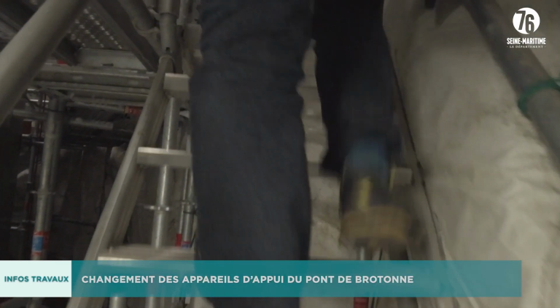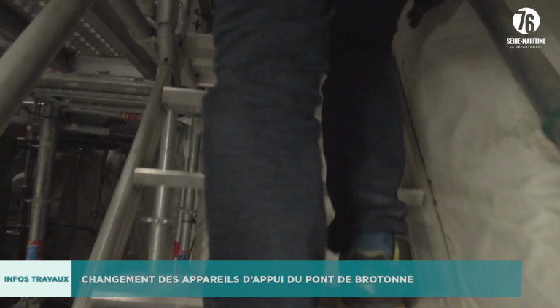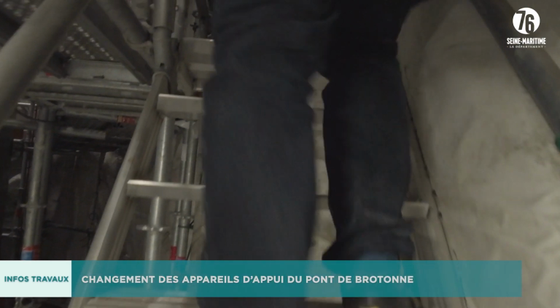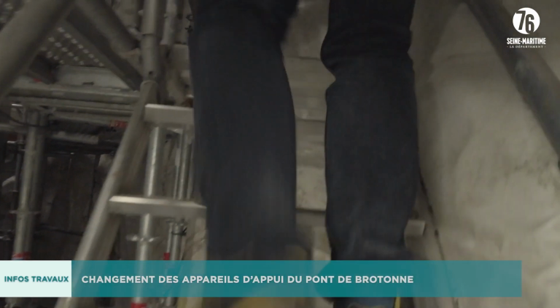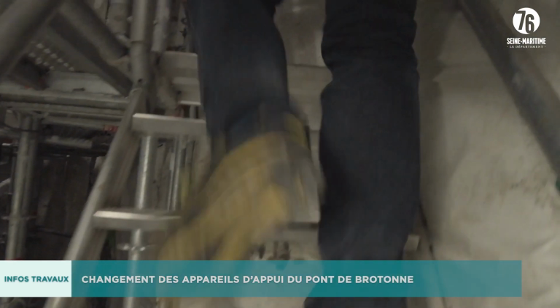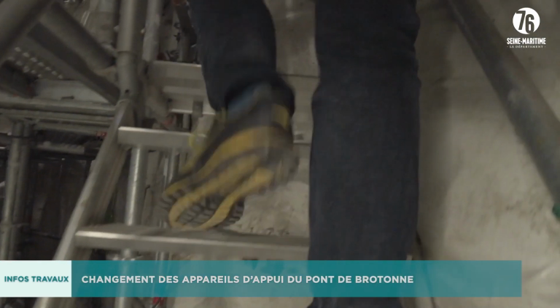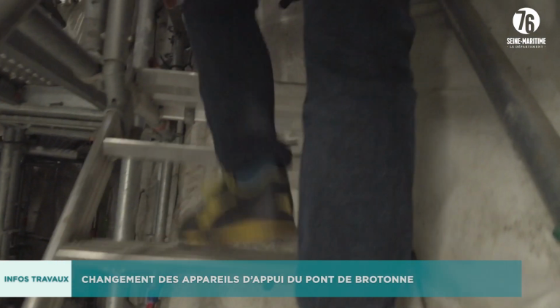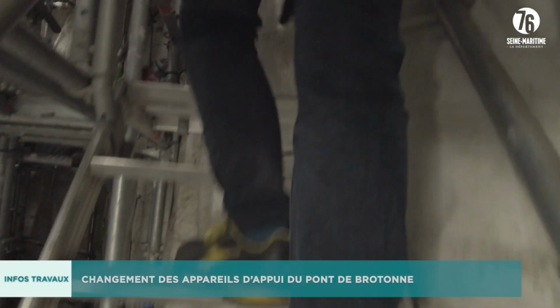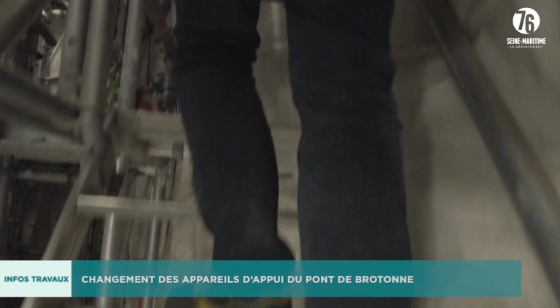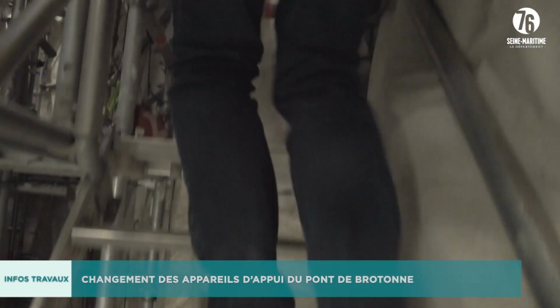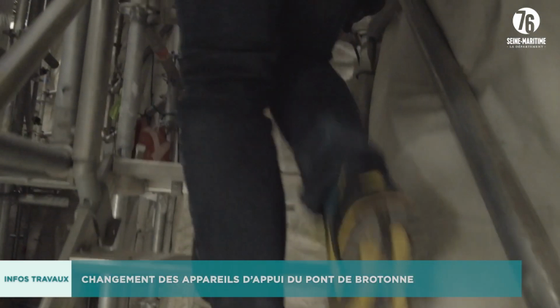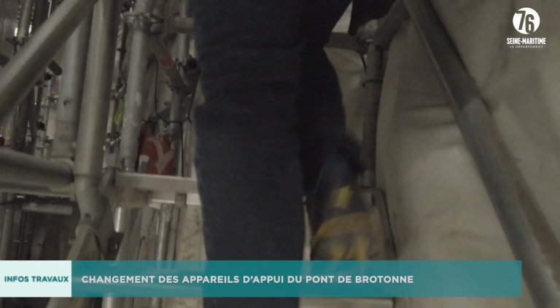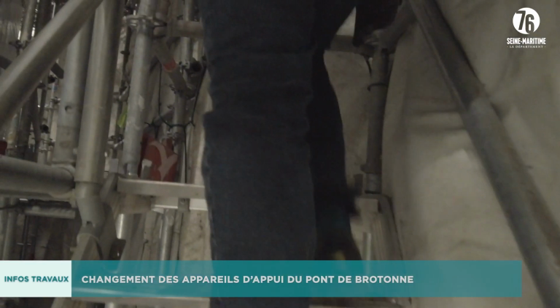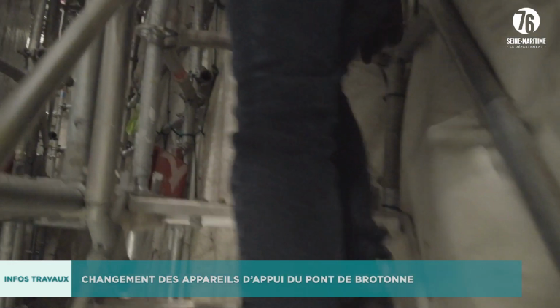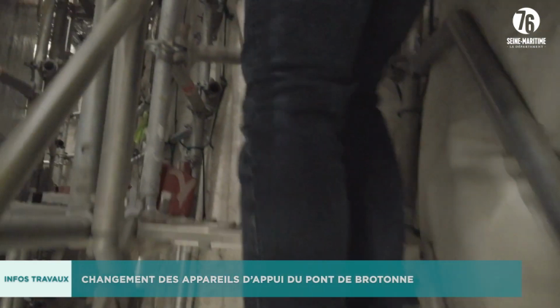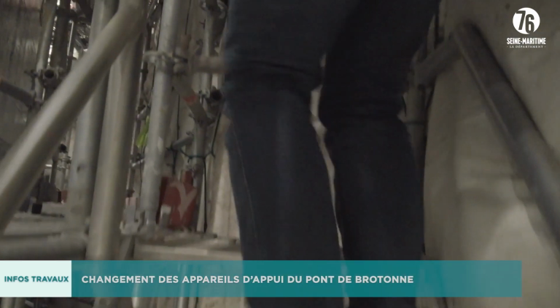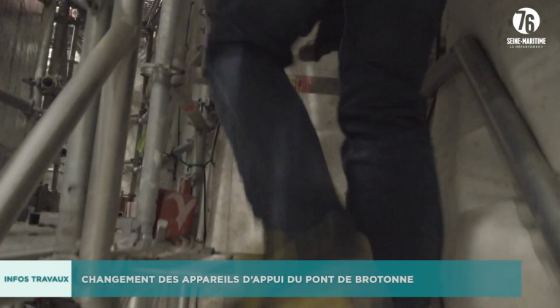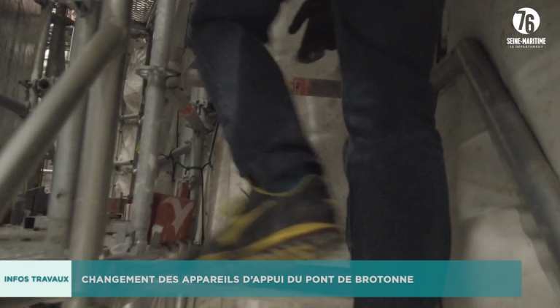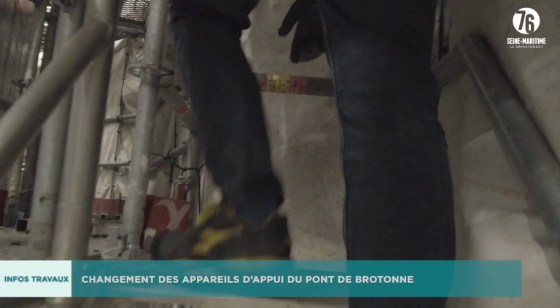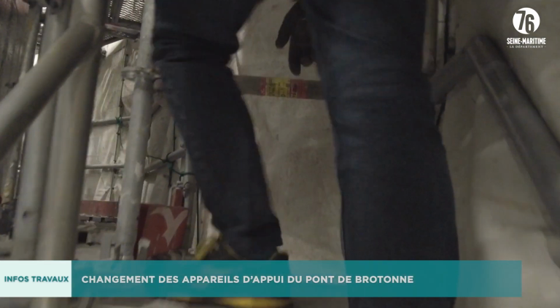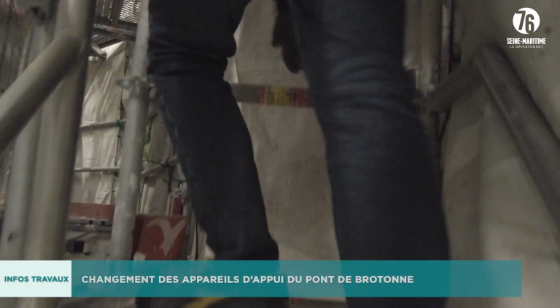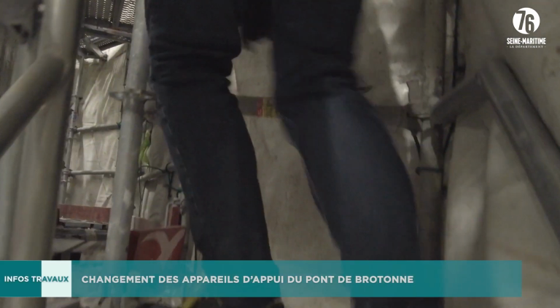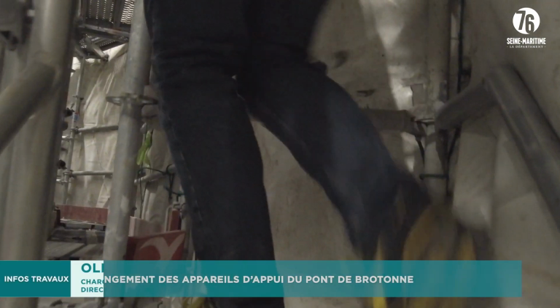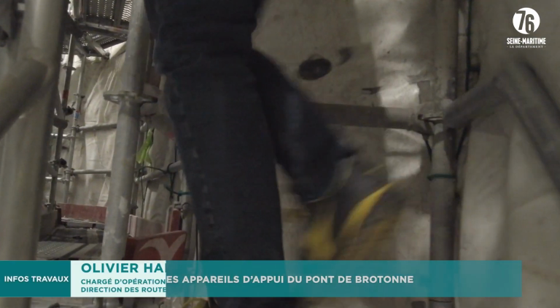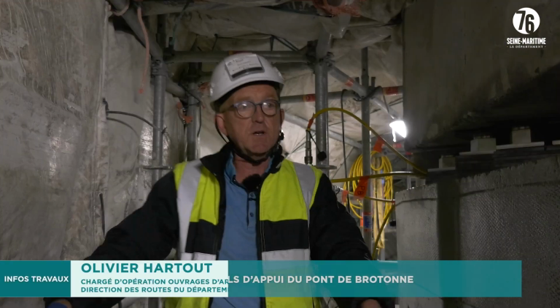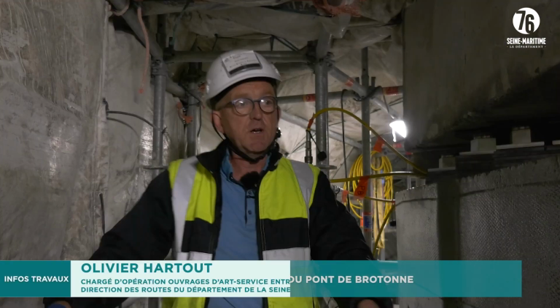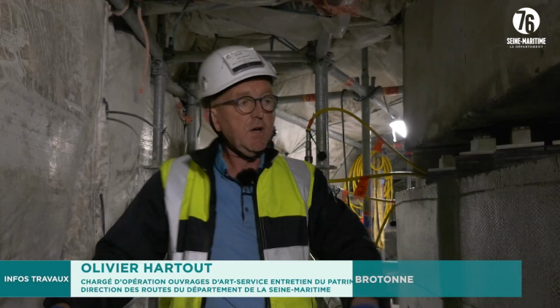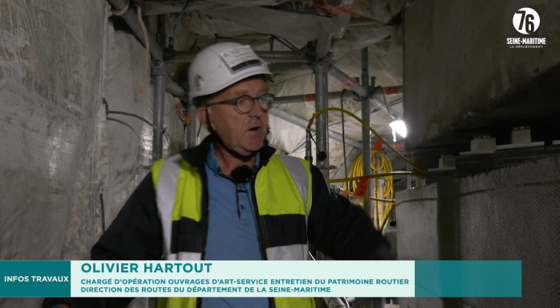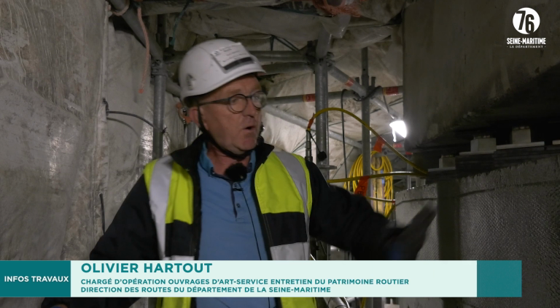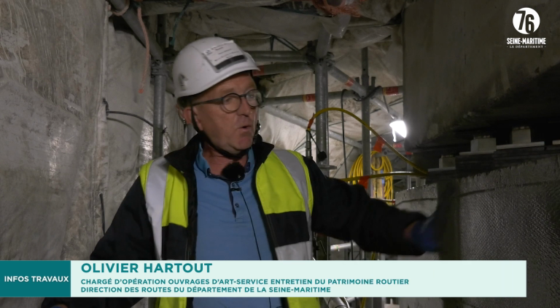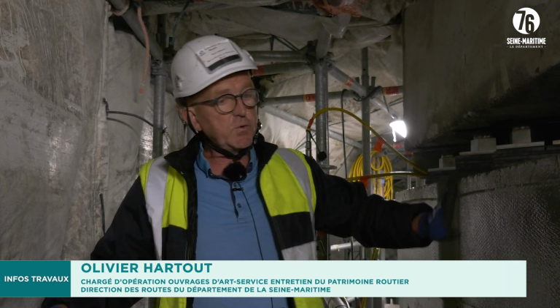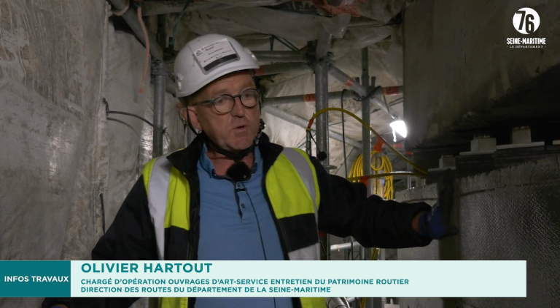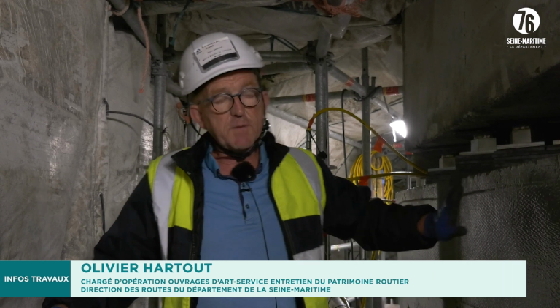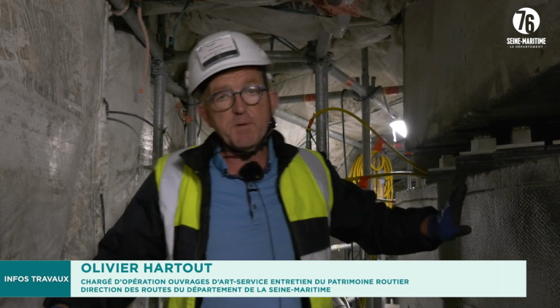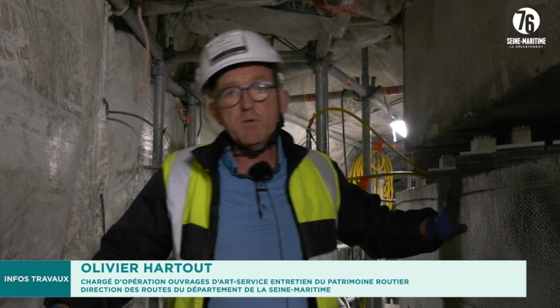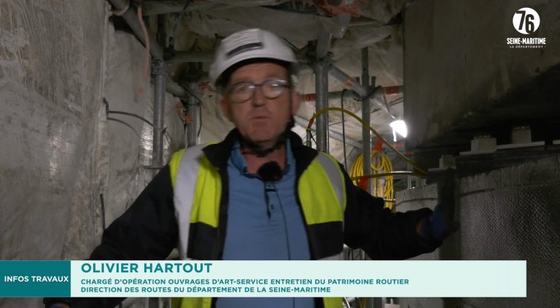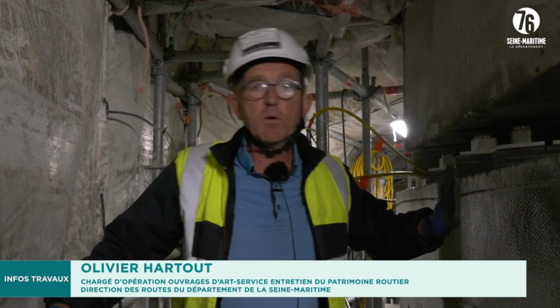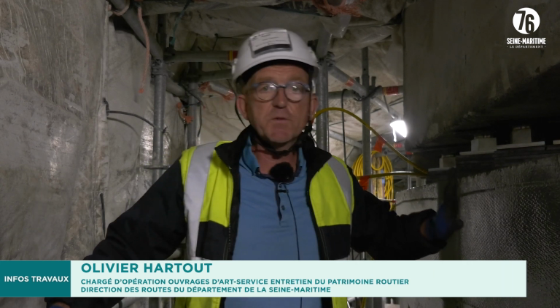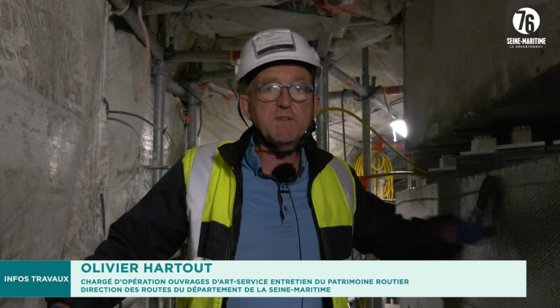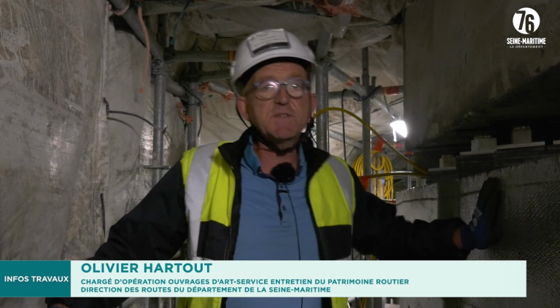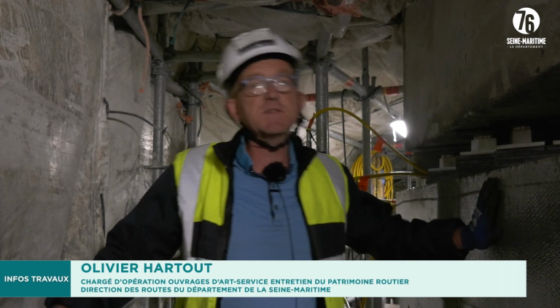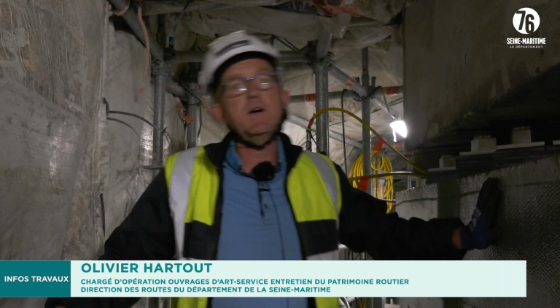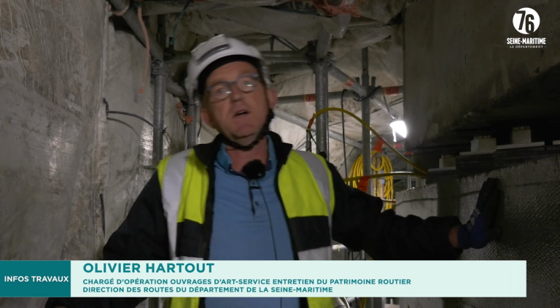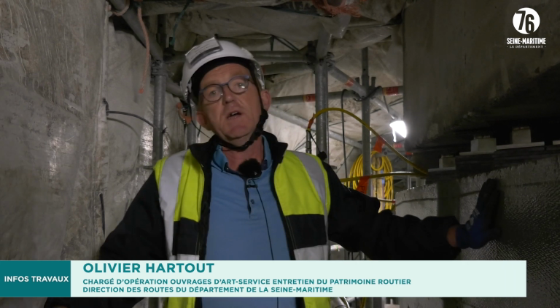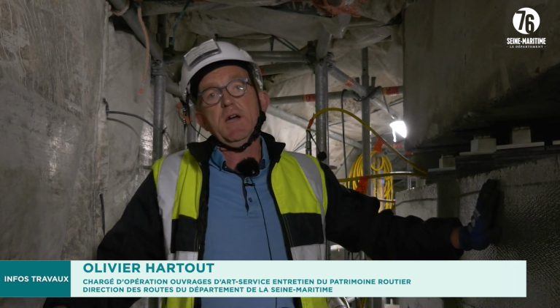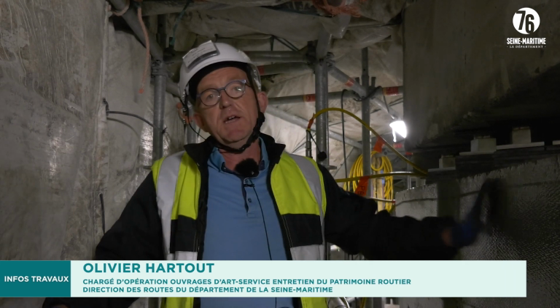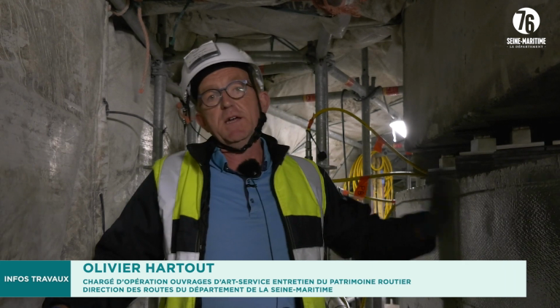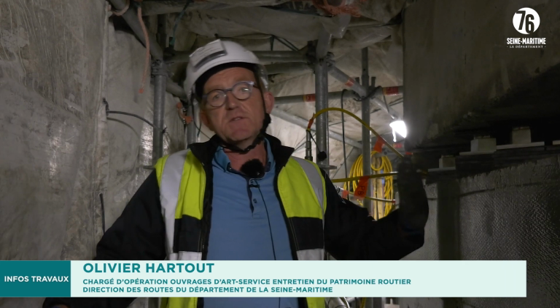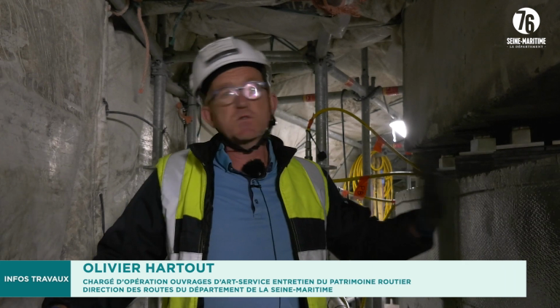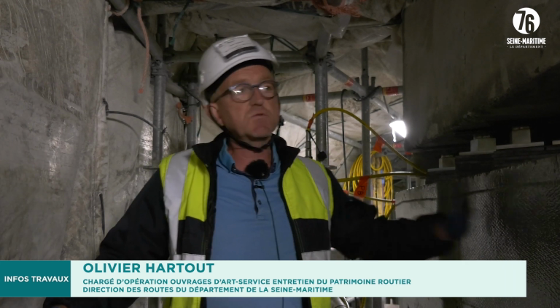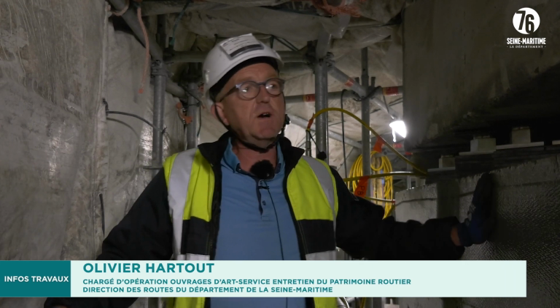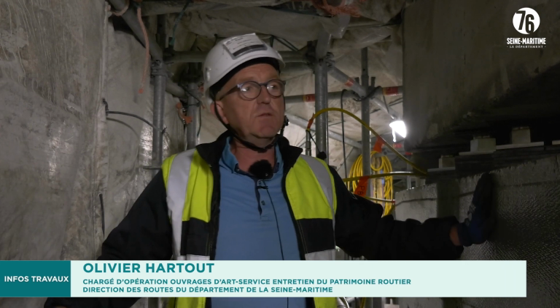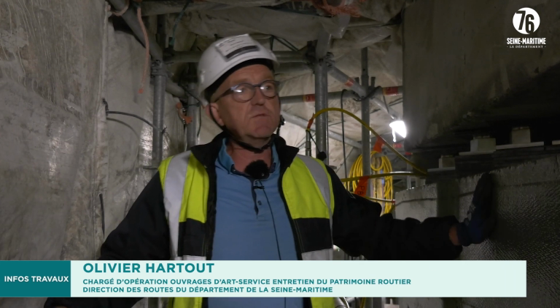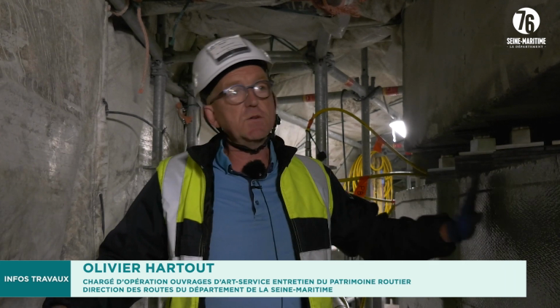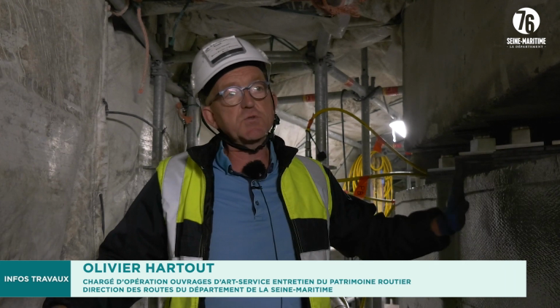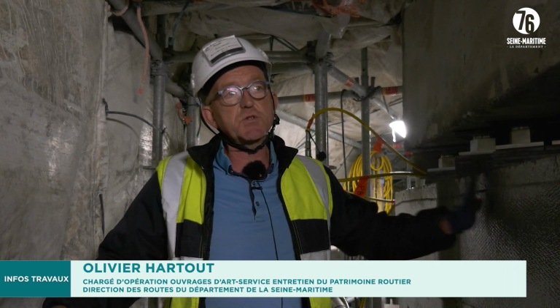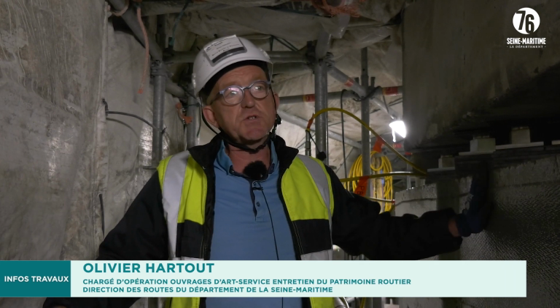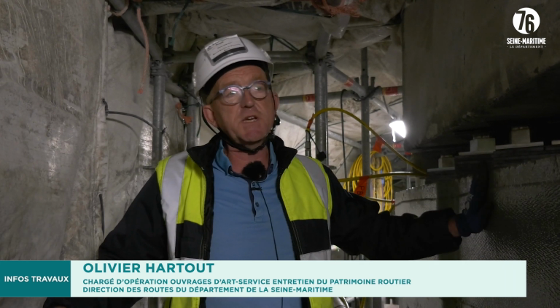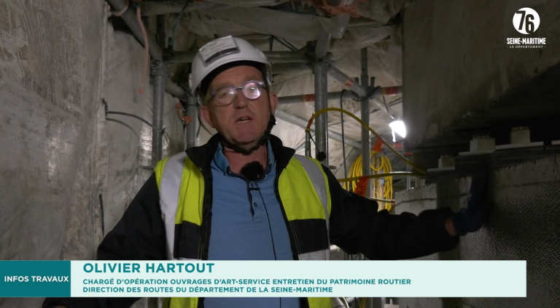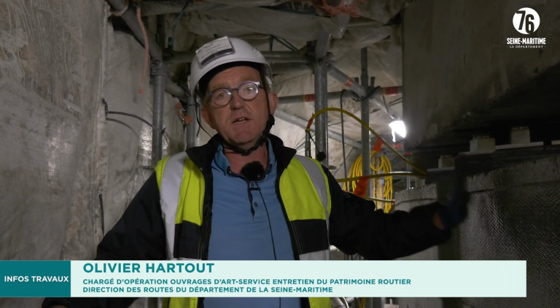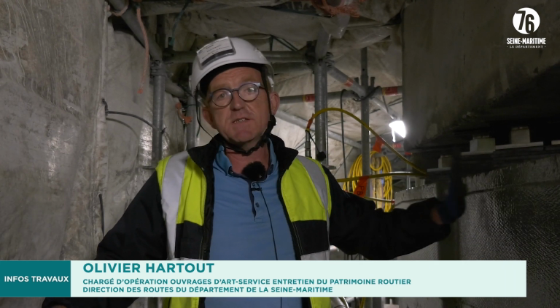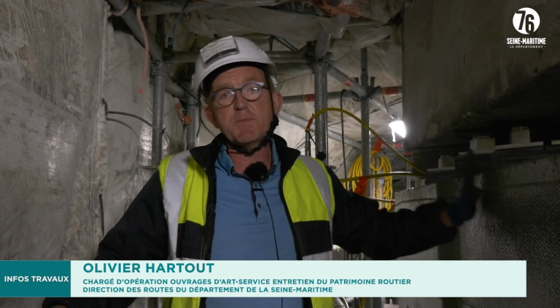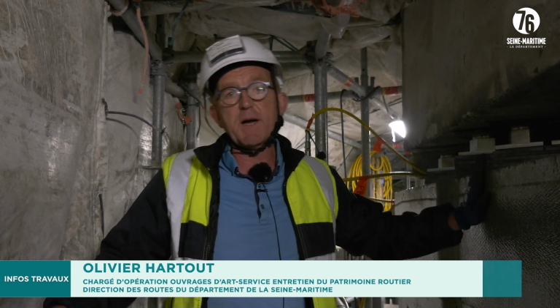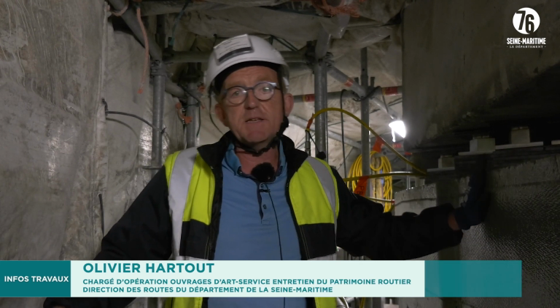Today, we are right under the tablier Dupont-de-Breton, in the top of pile number 6, and this evening we are going to change the appareils.